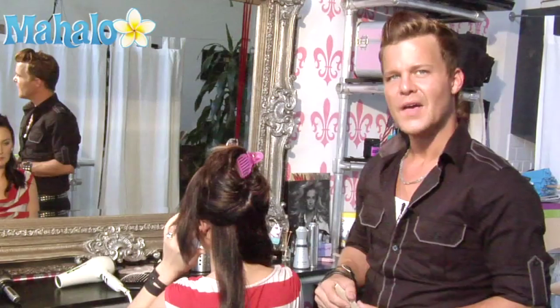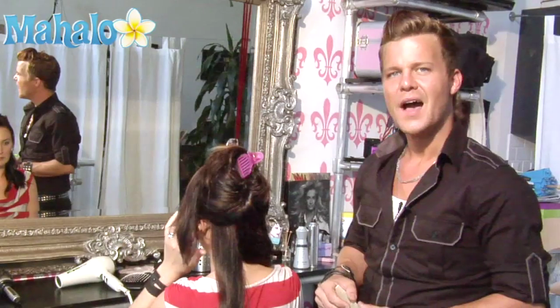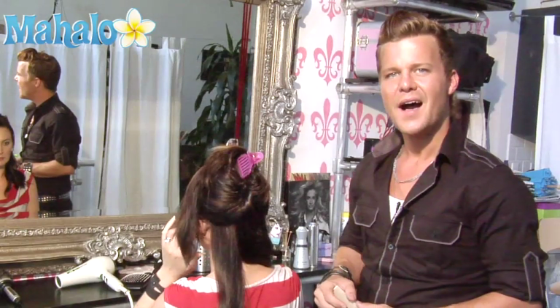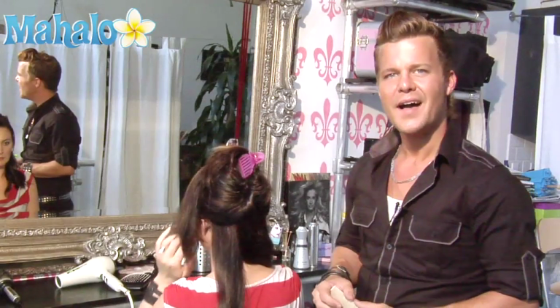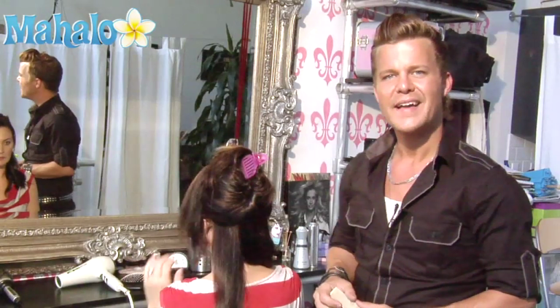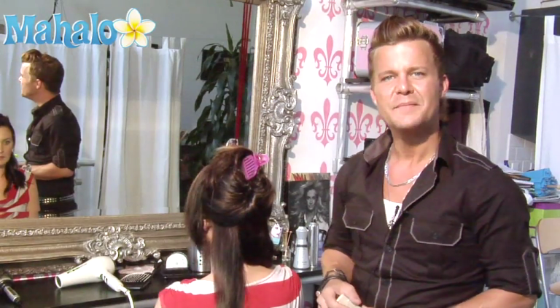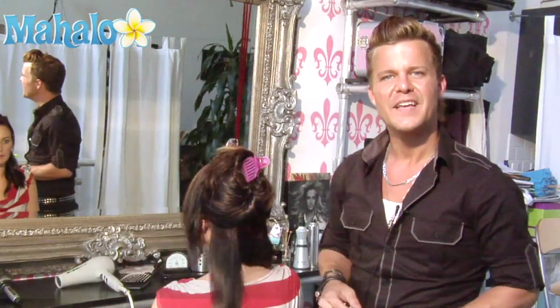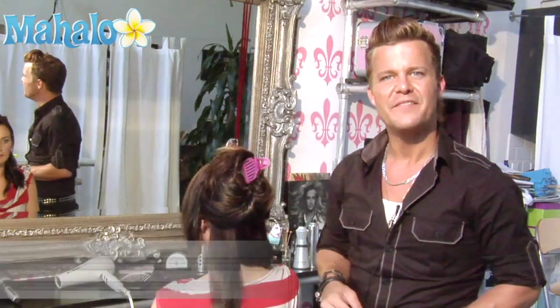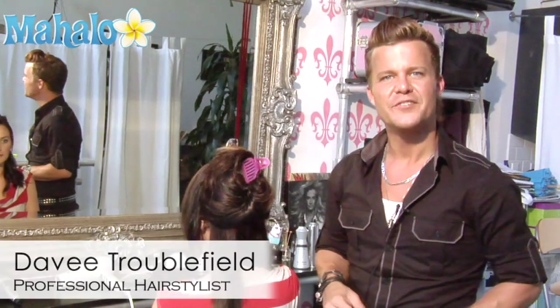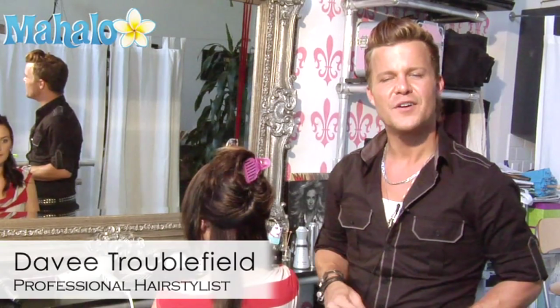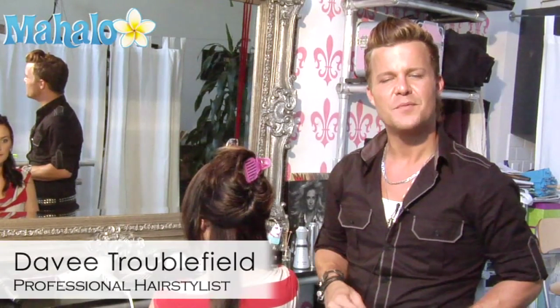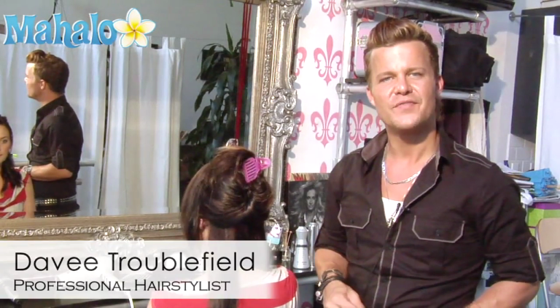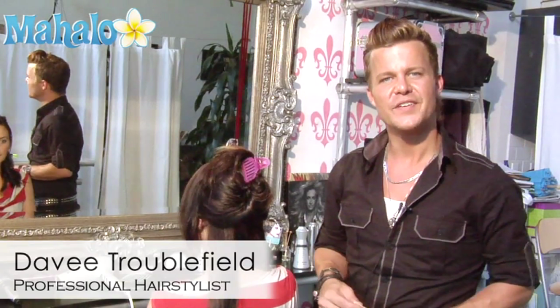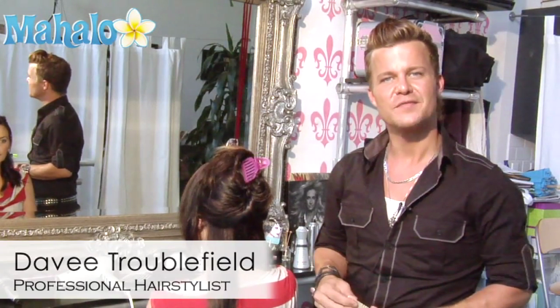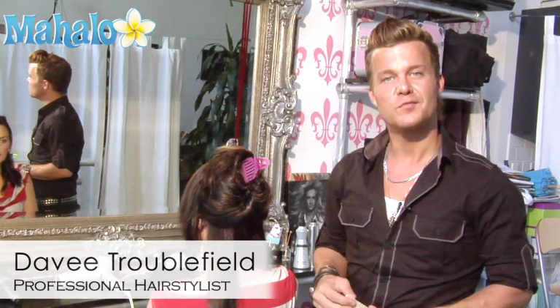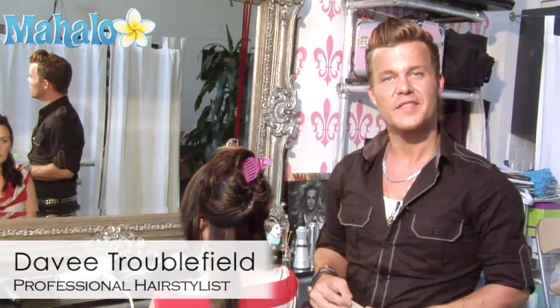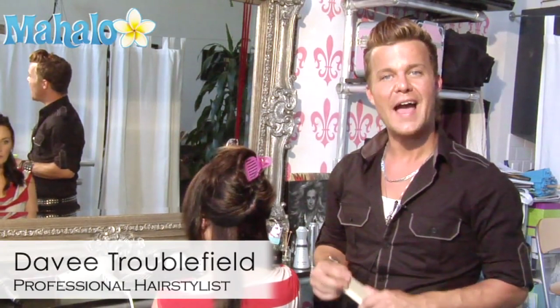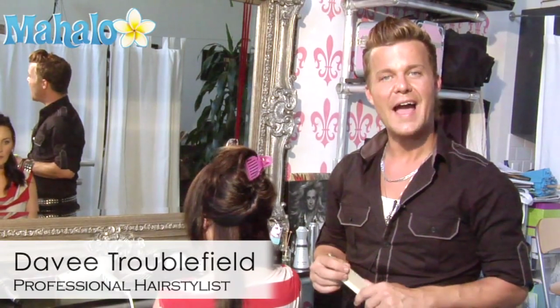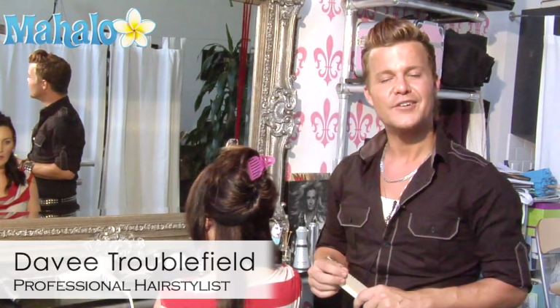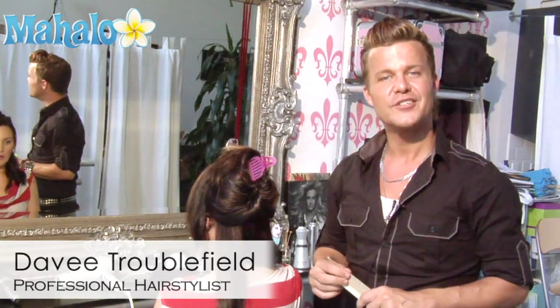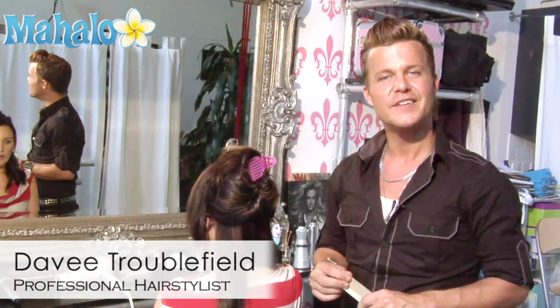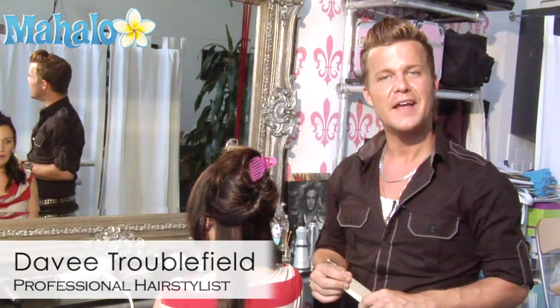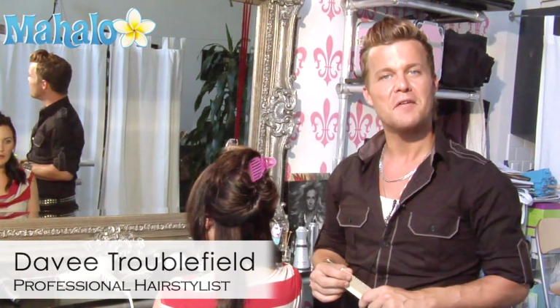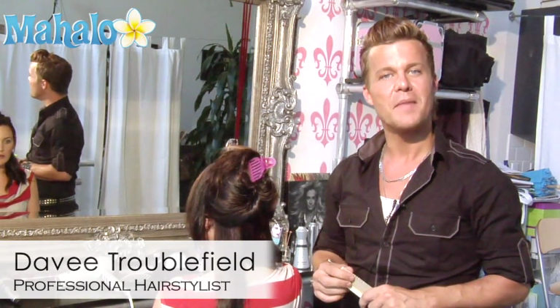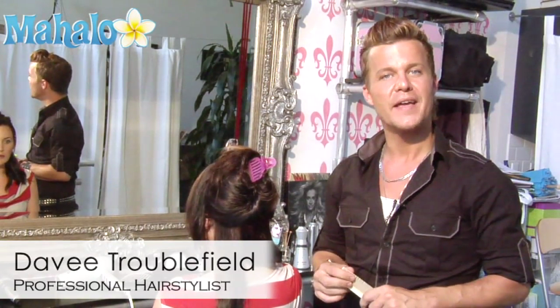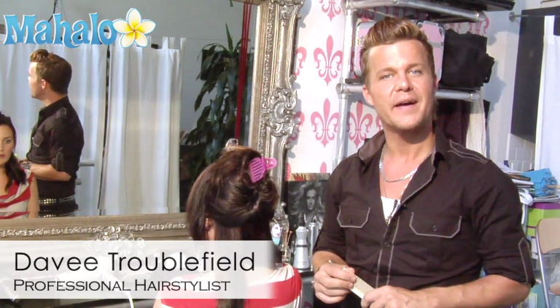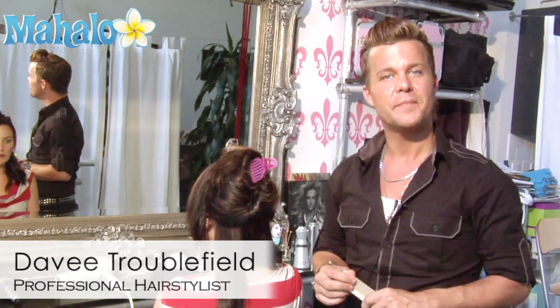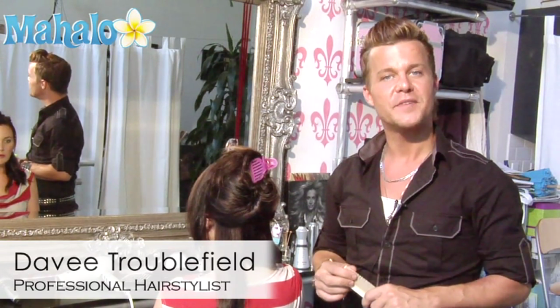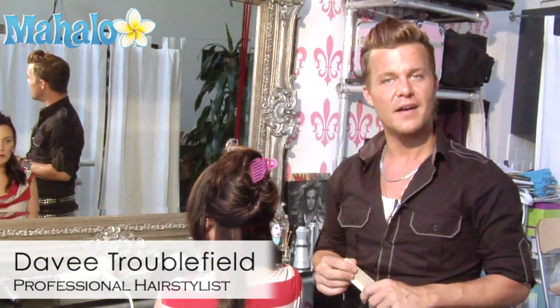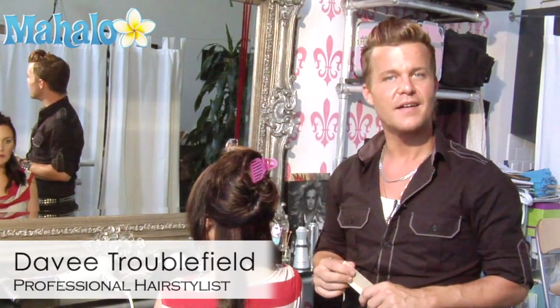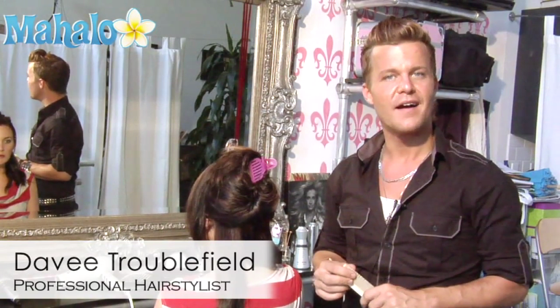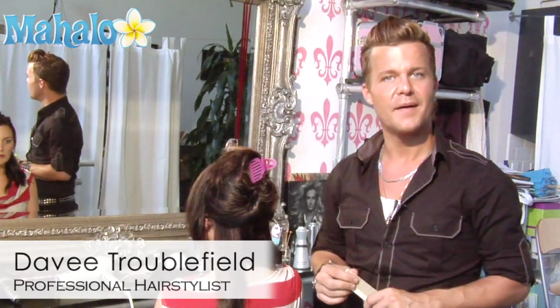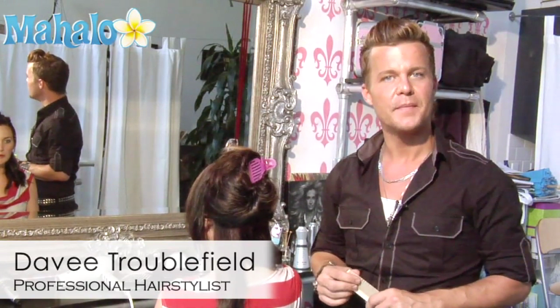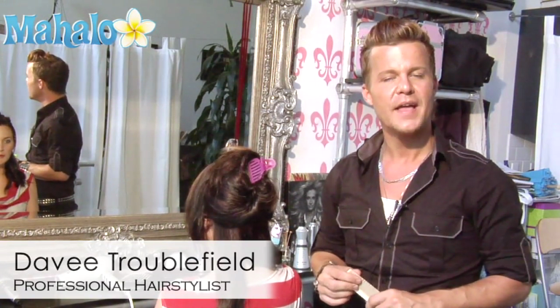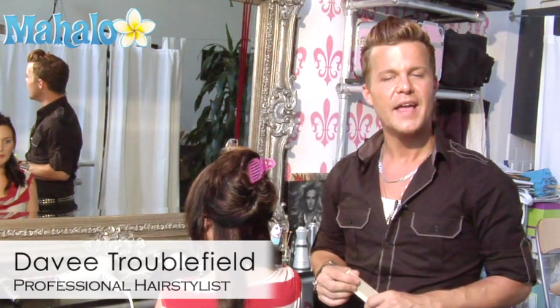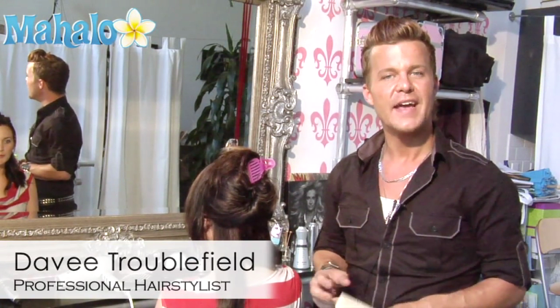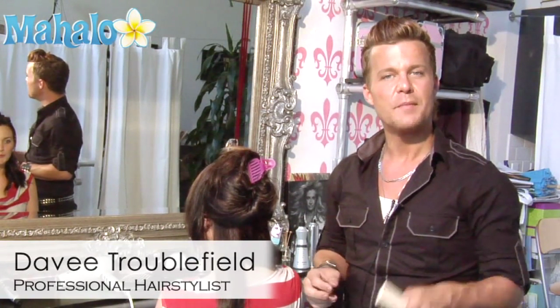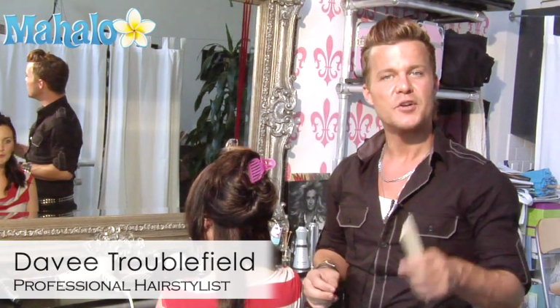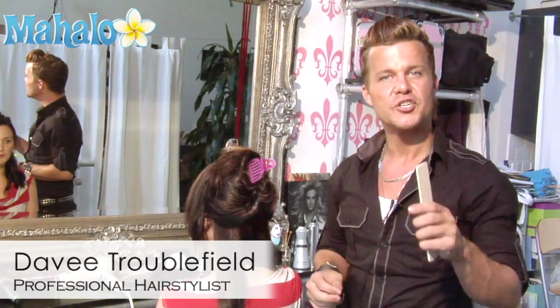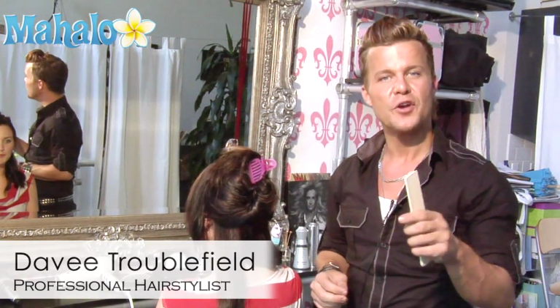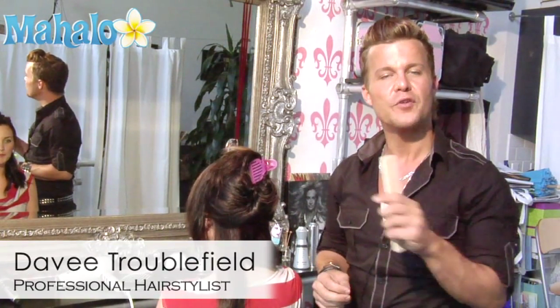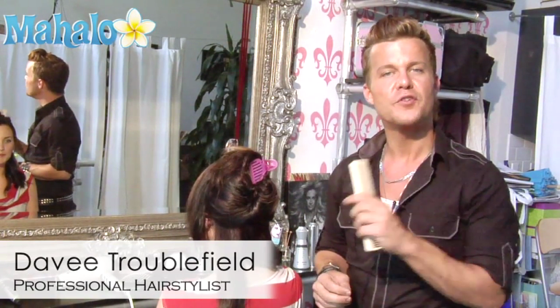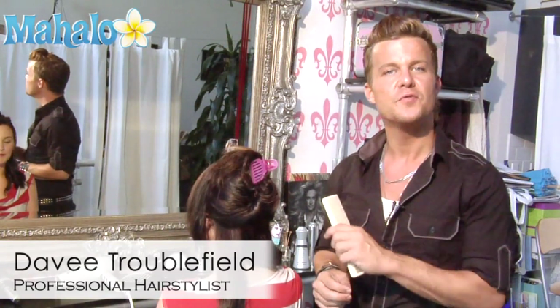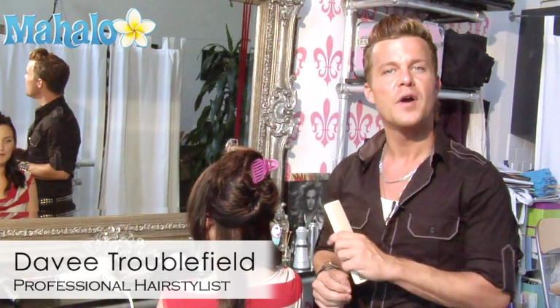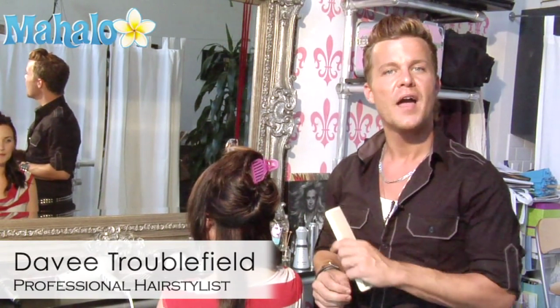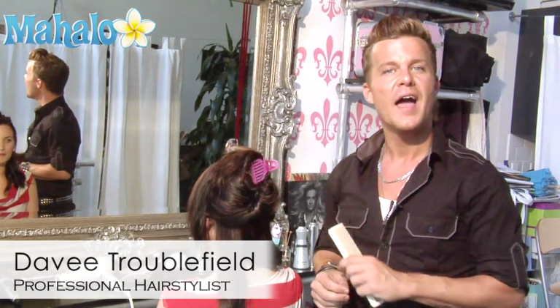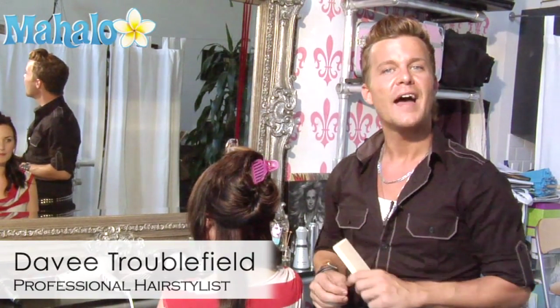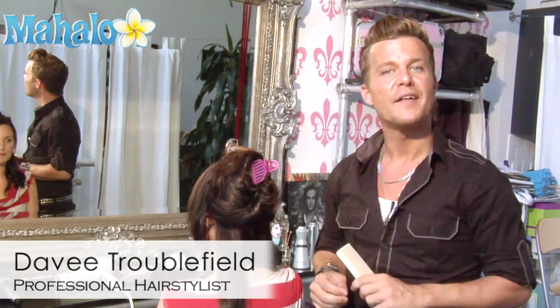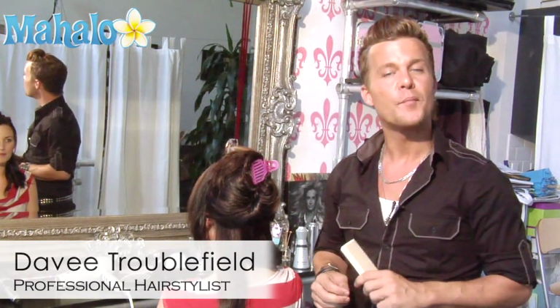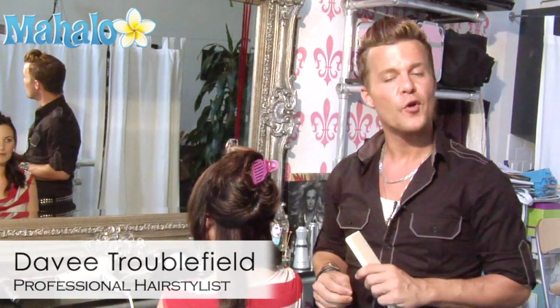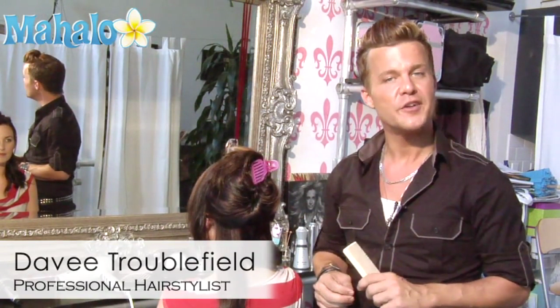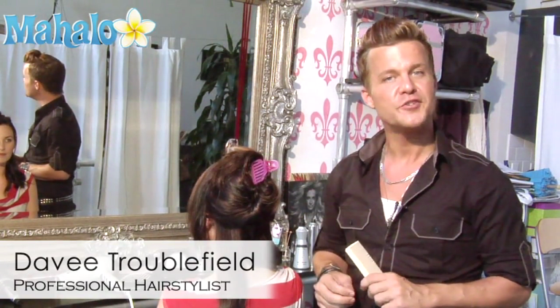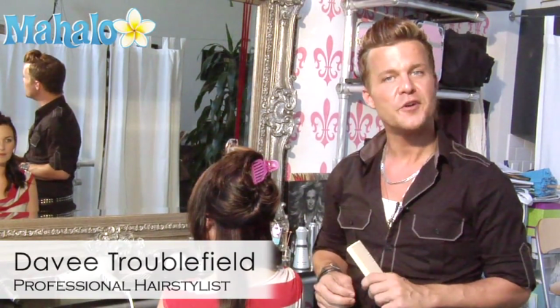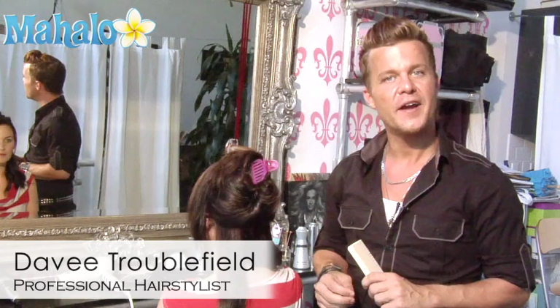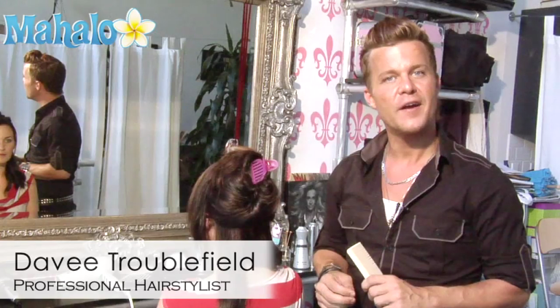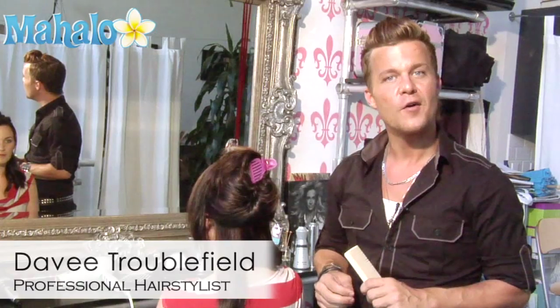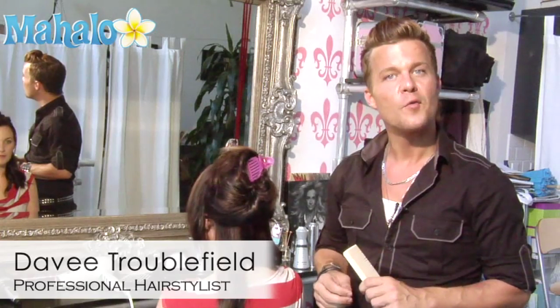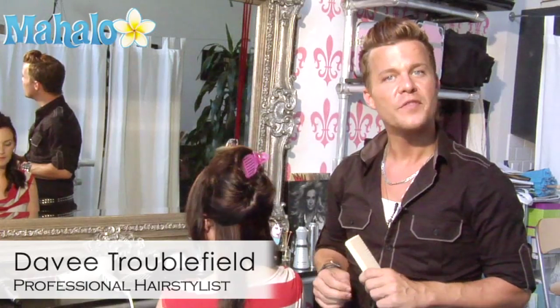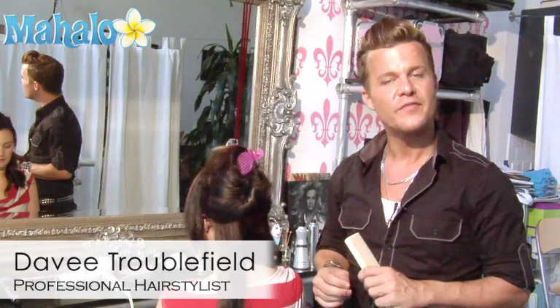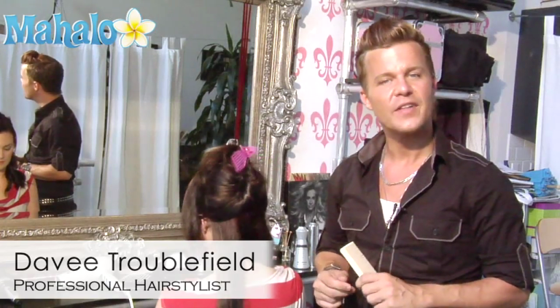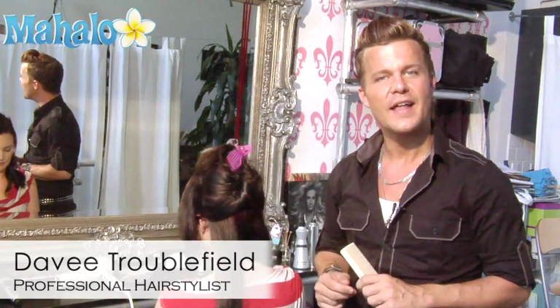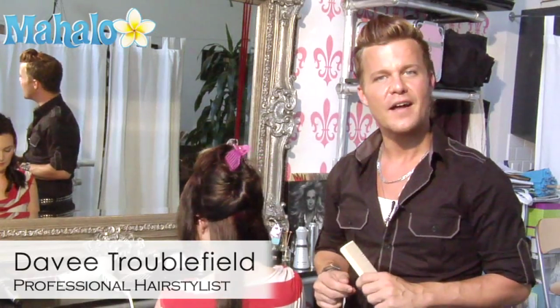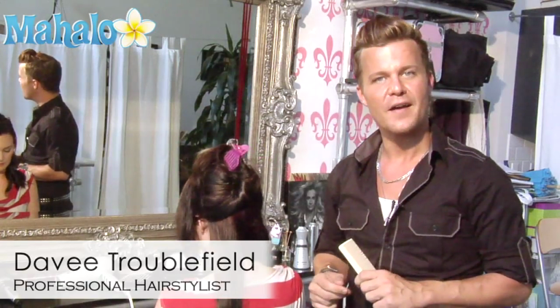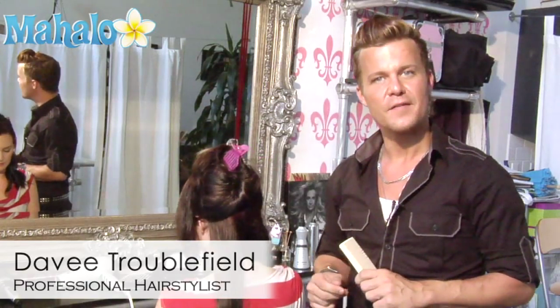Hi, I'm Davey Treblefield with ActionHairandMakeup.com and I'm going to show you how to press your hair with a flat iron.